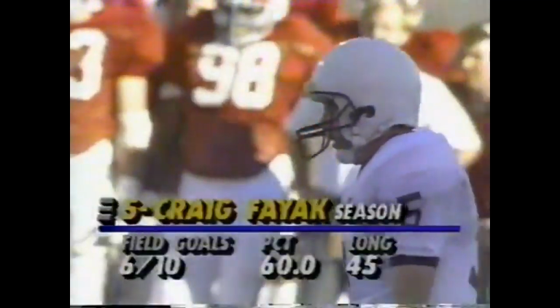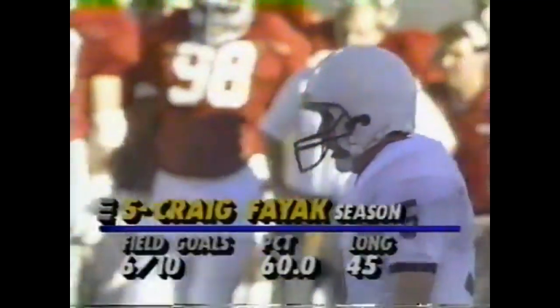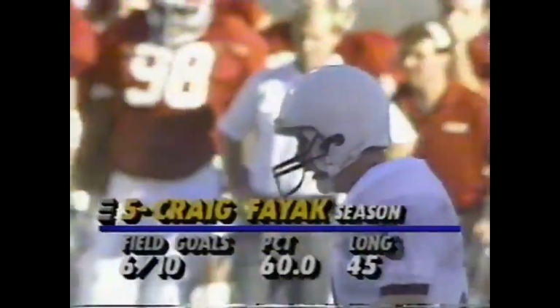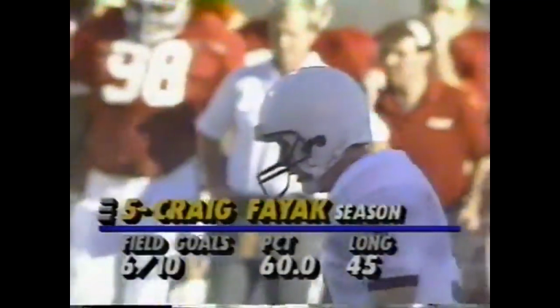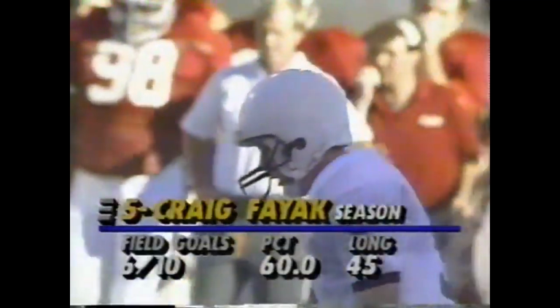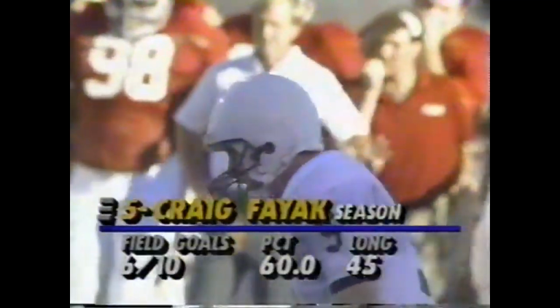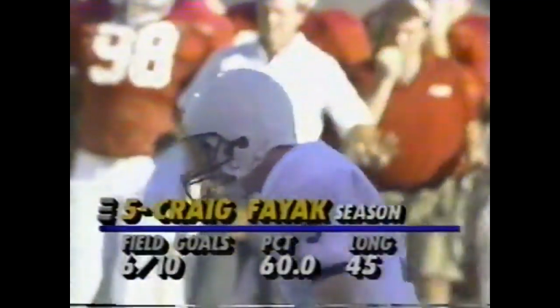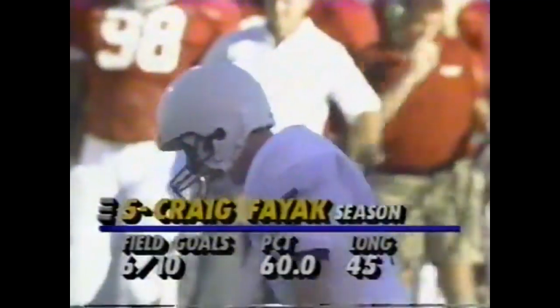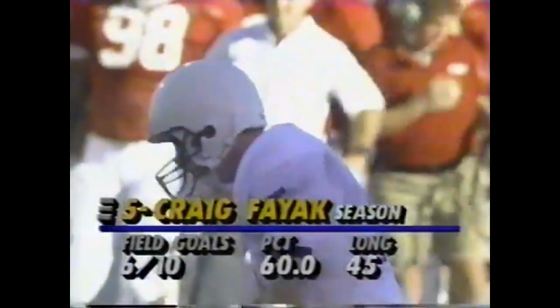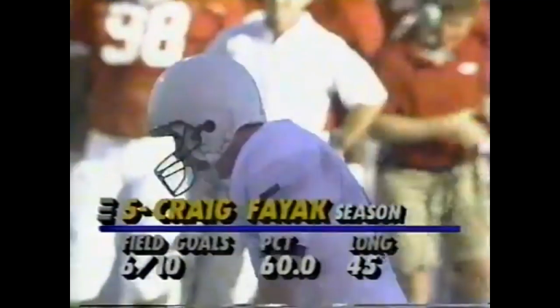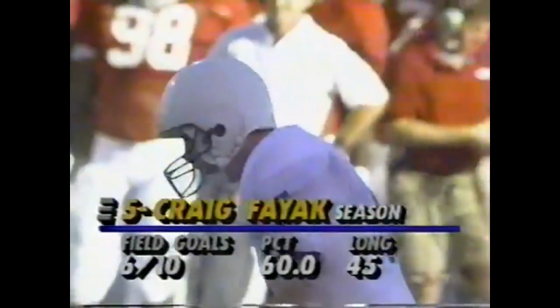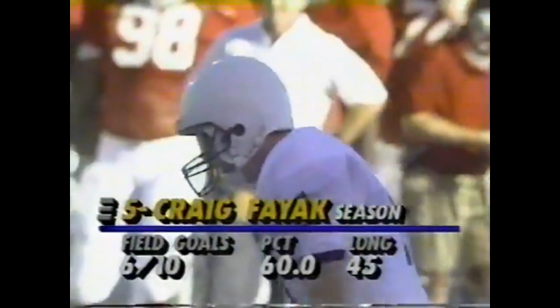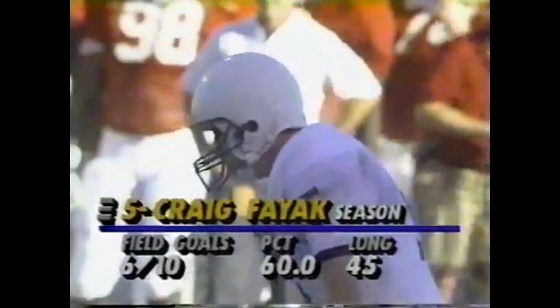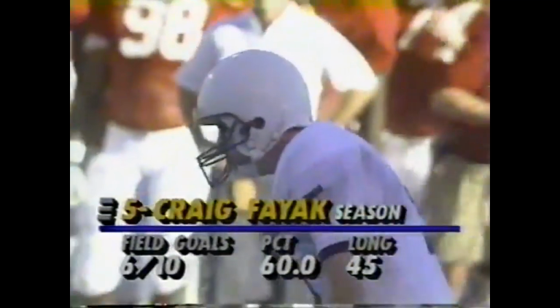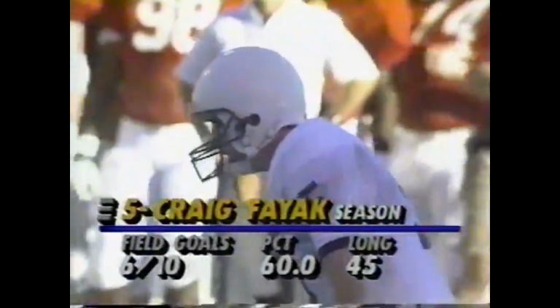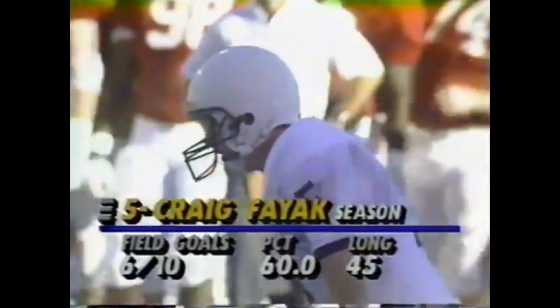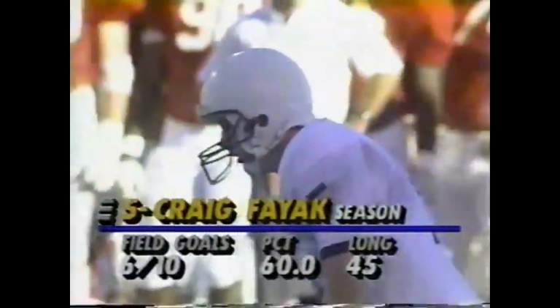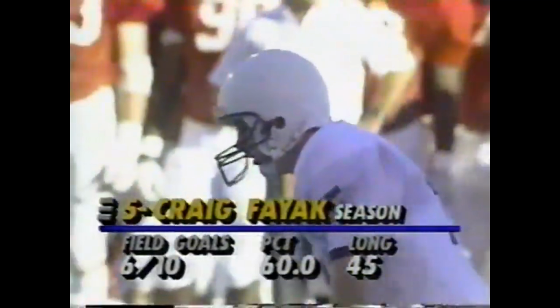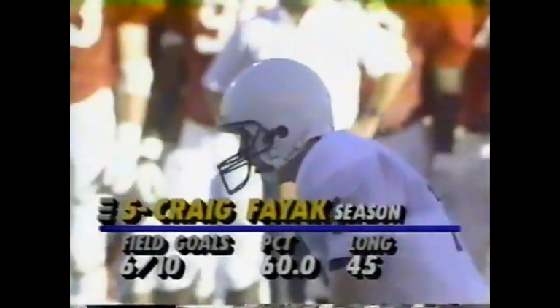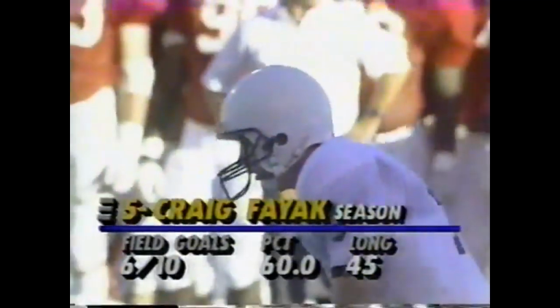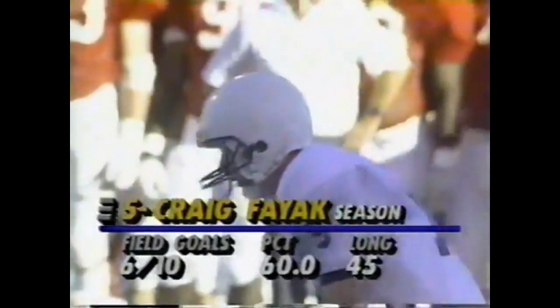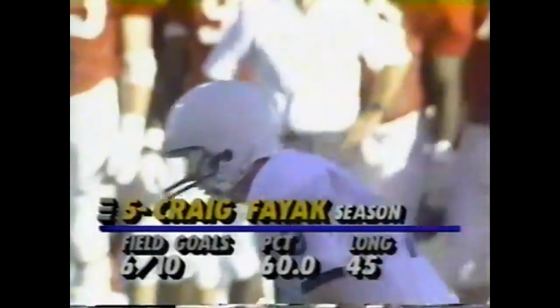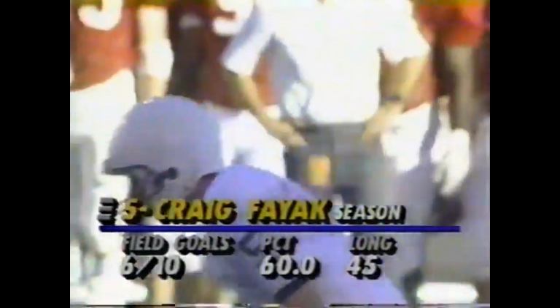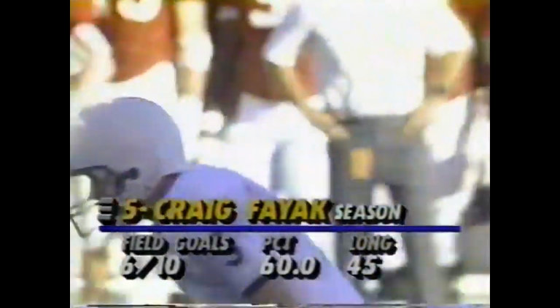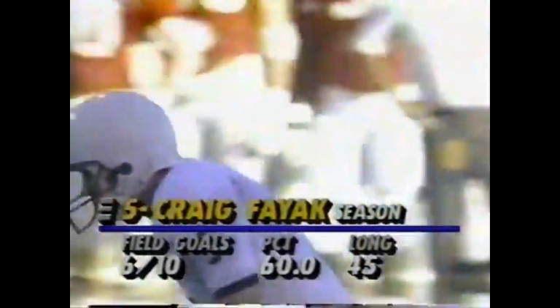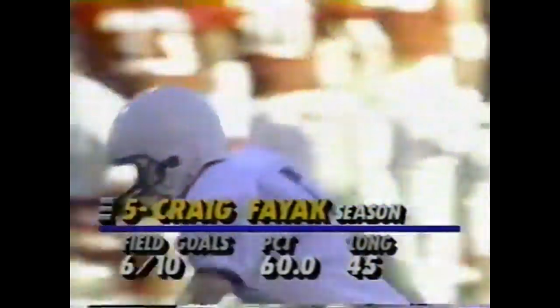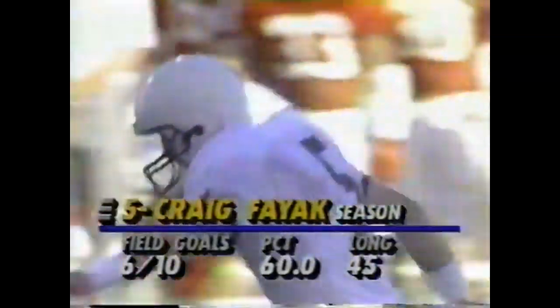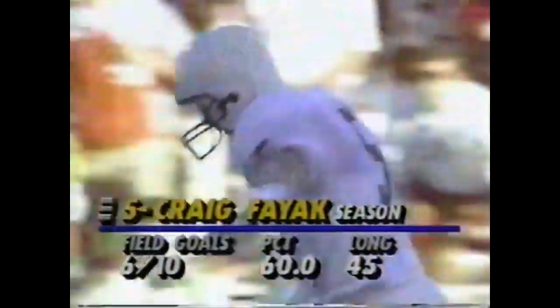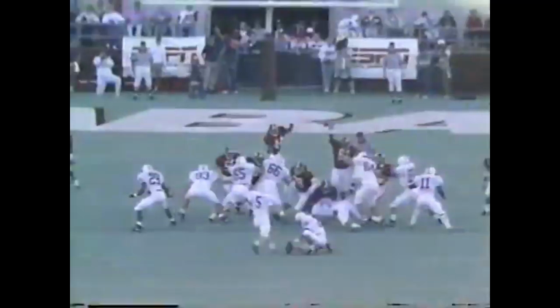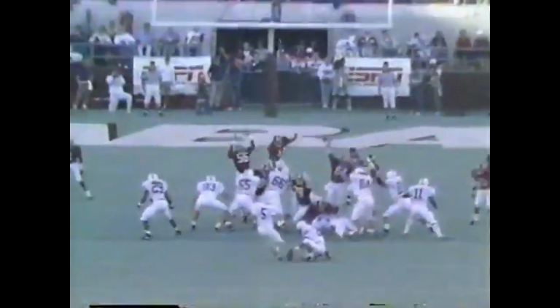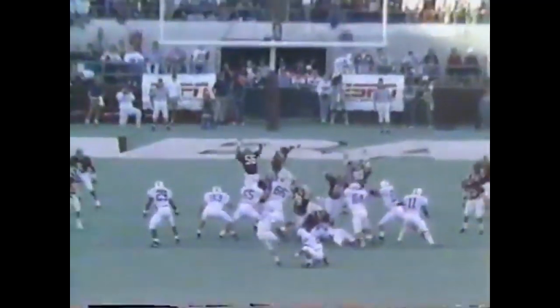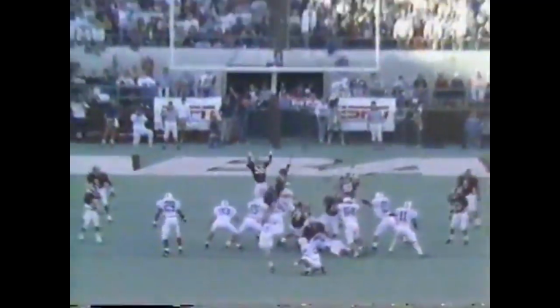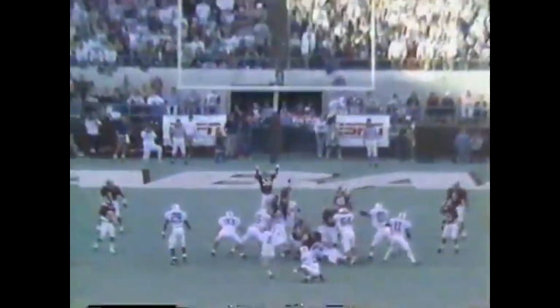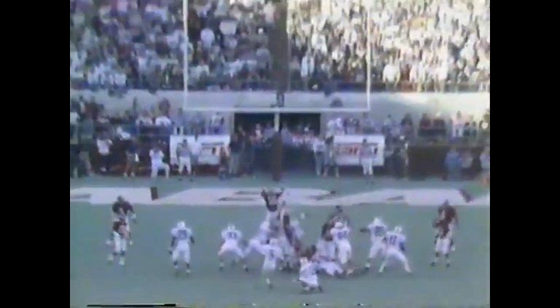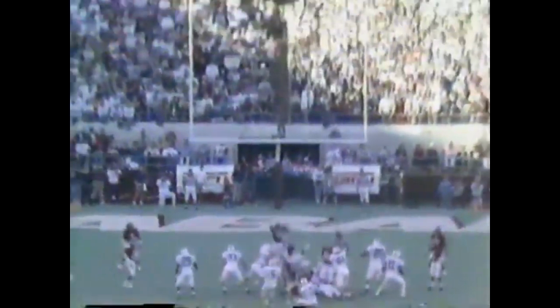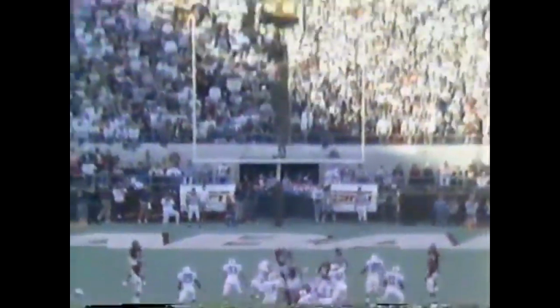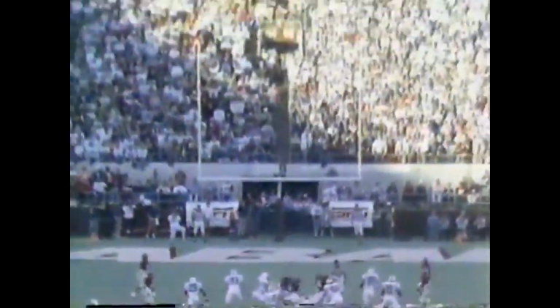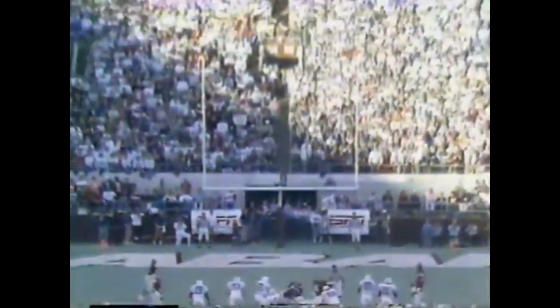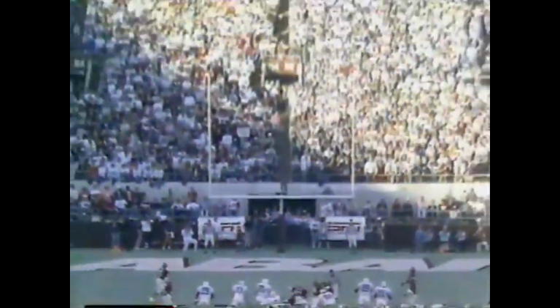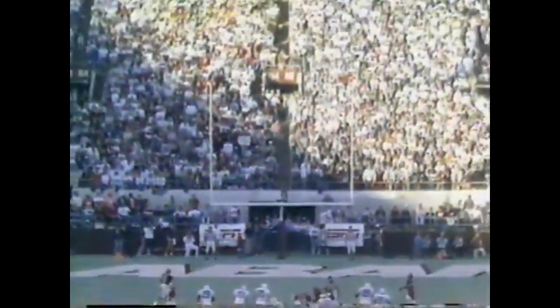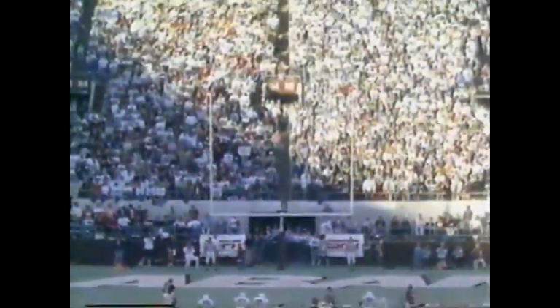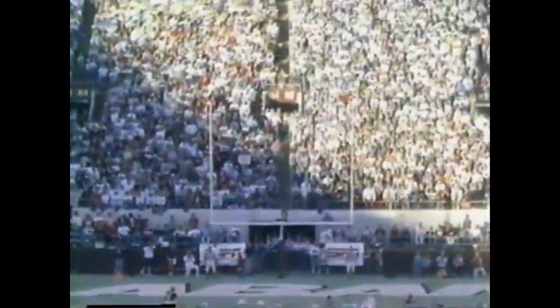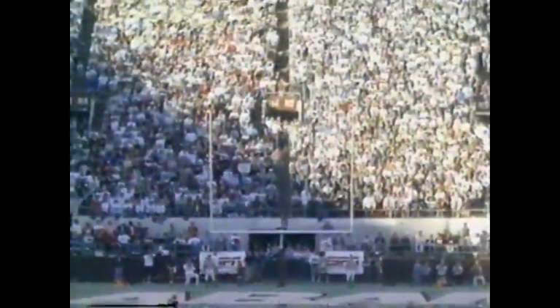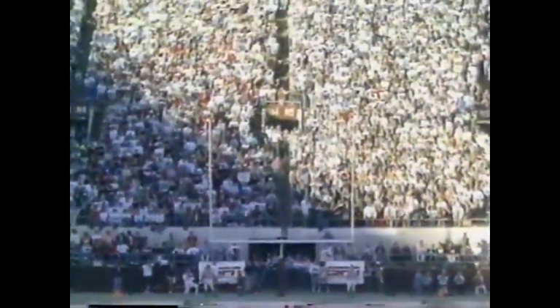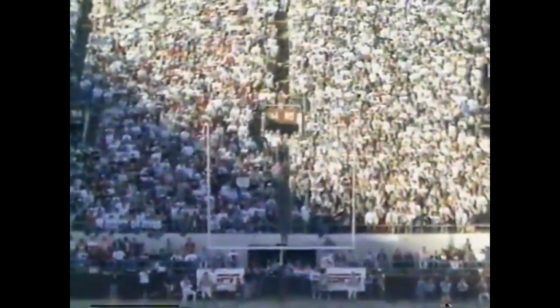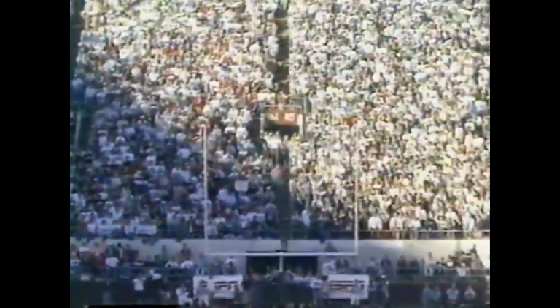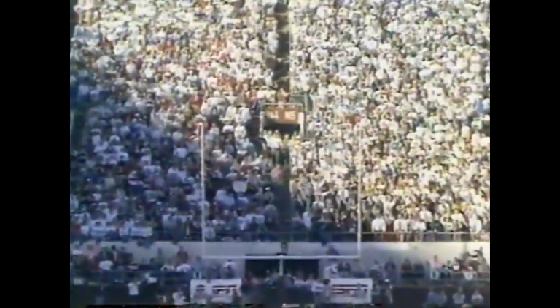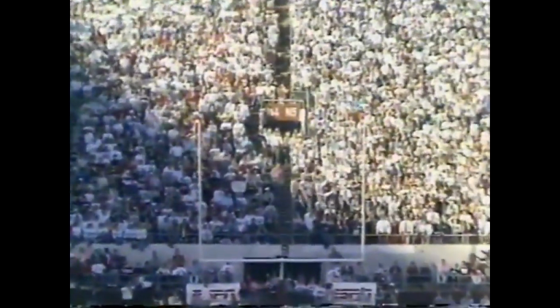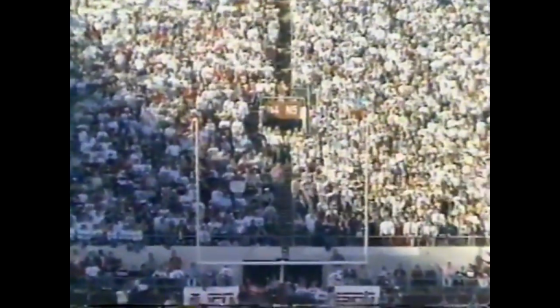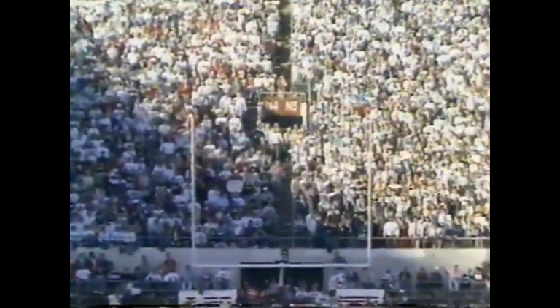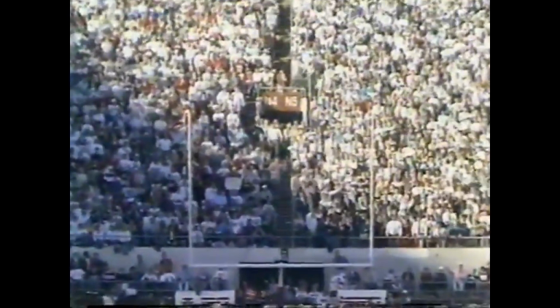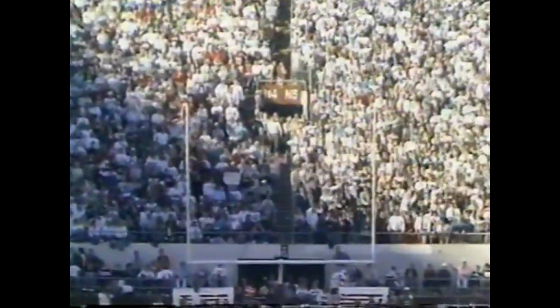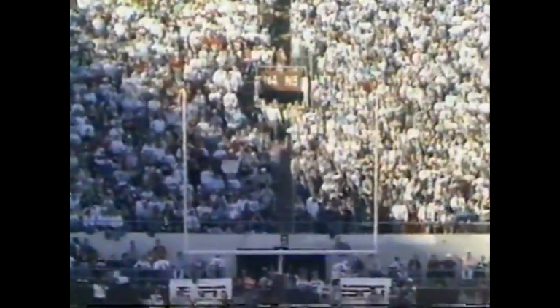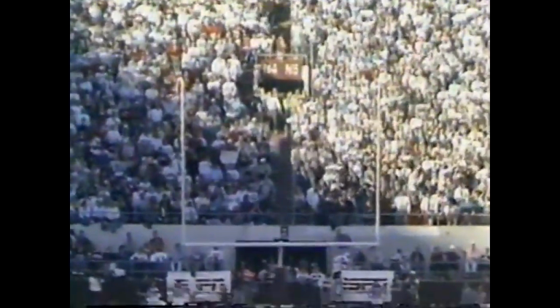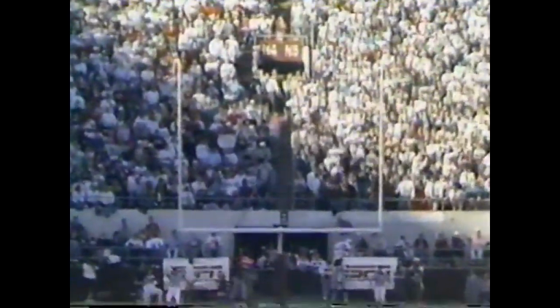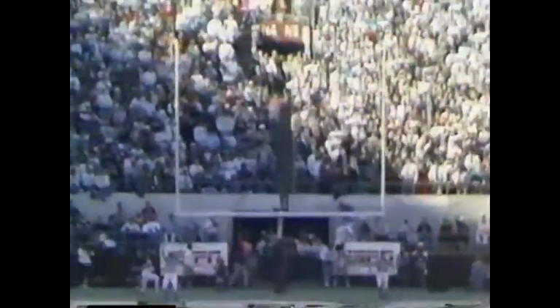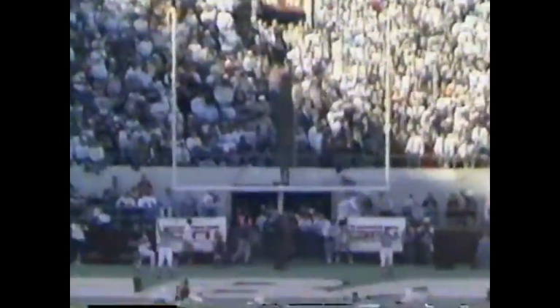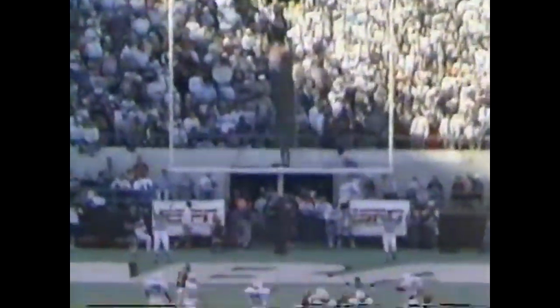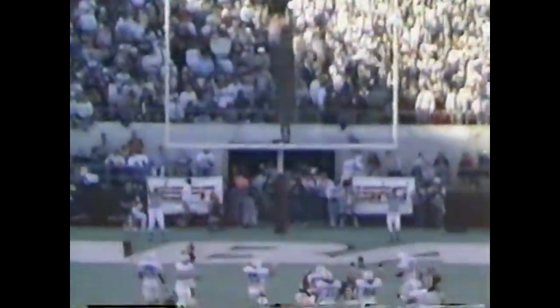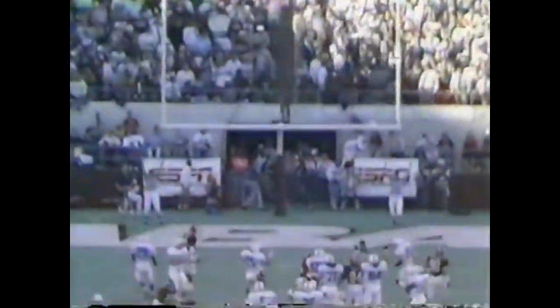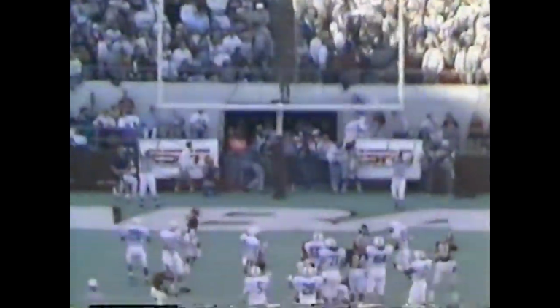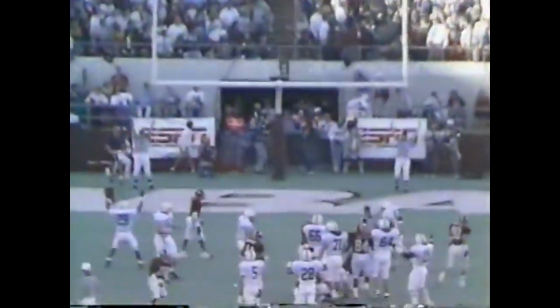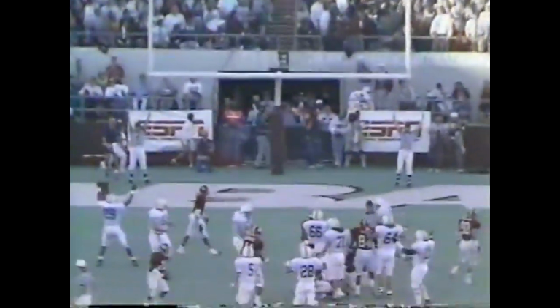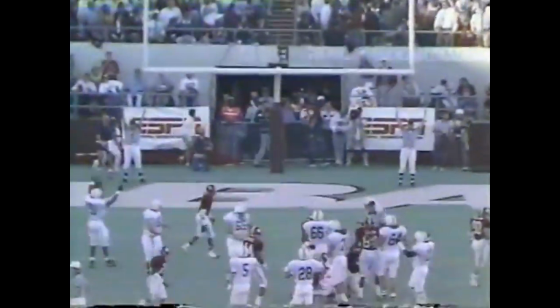Craig Fayak attempts a 34 yard field goal — and it's good.